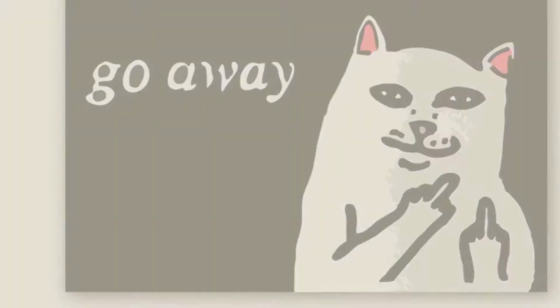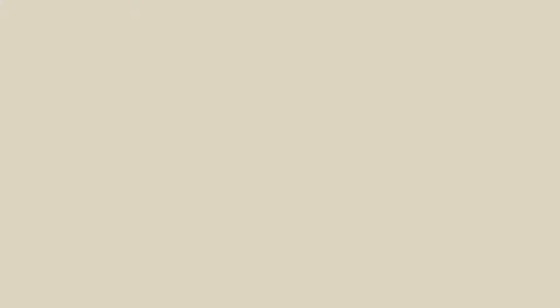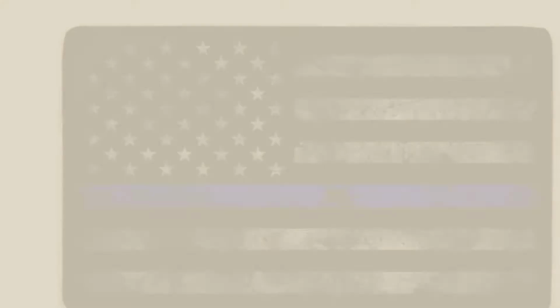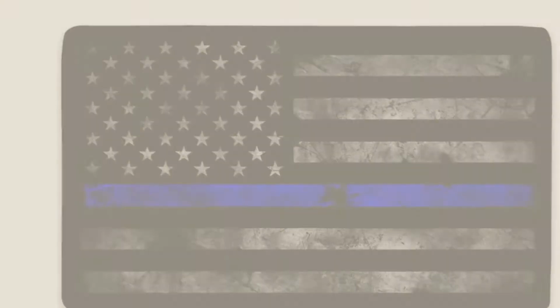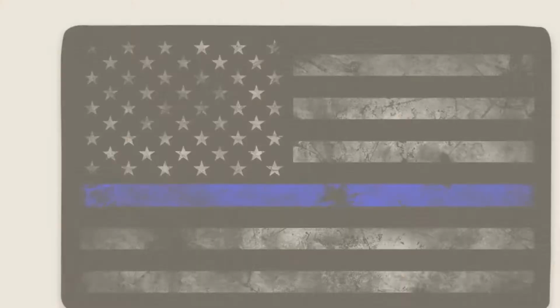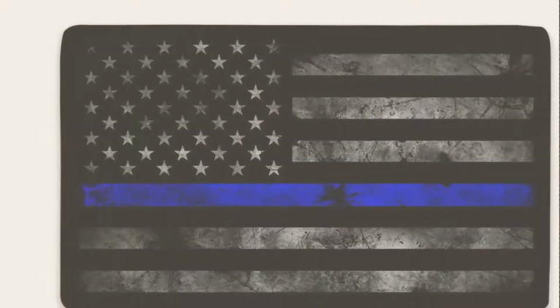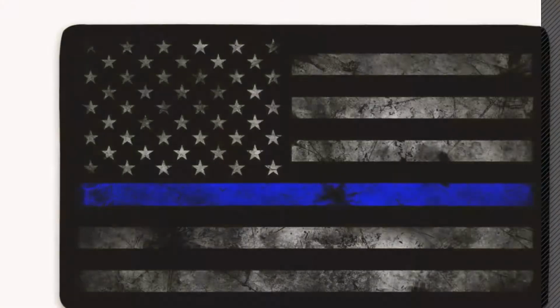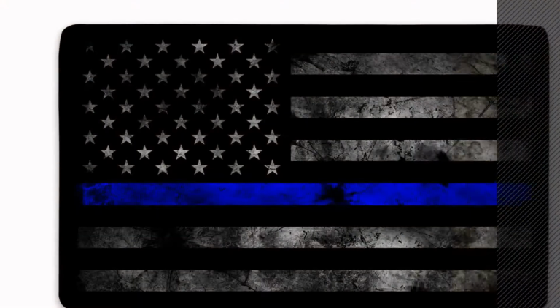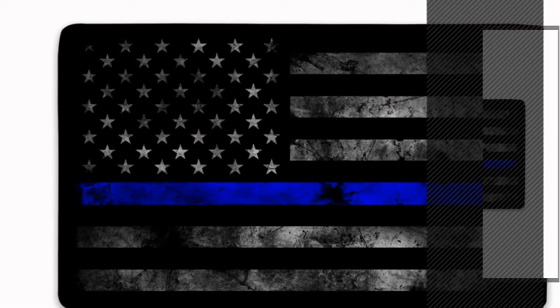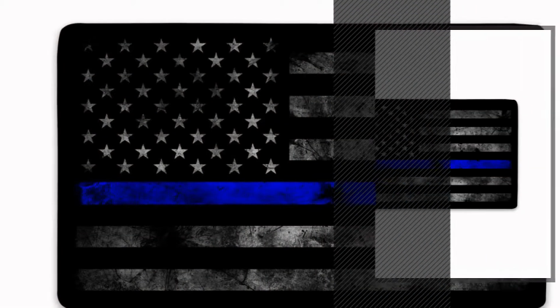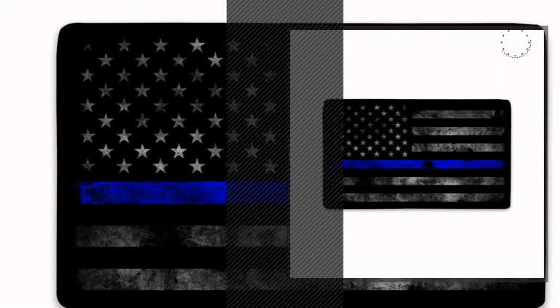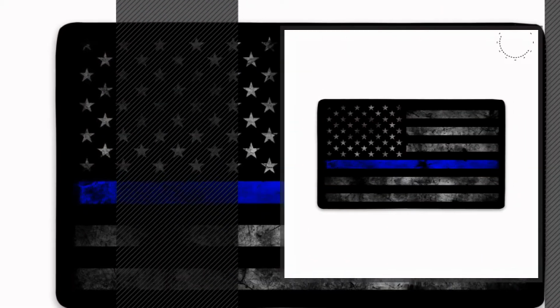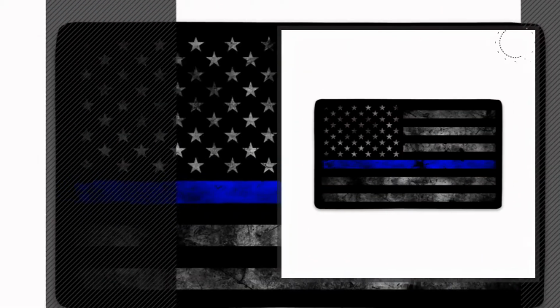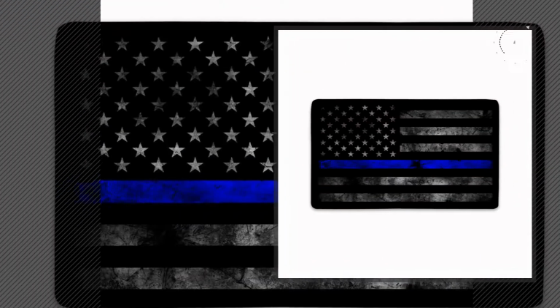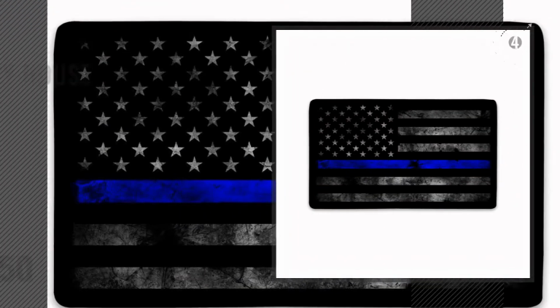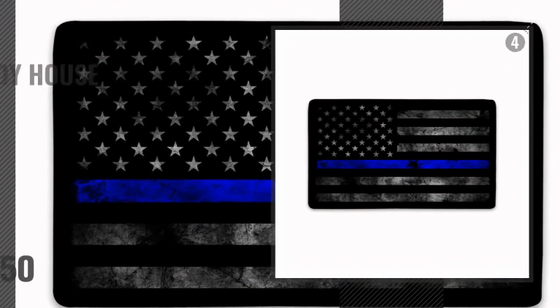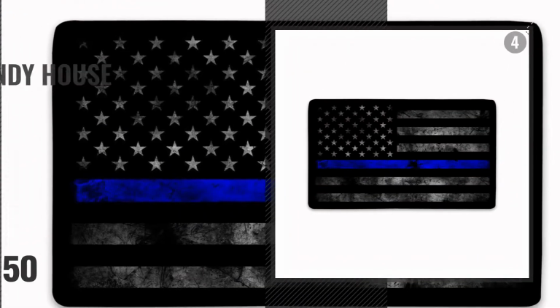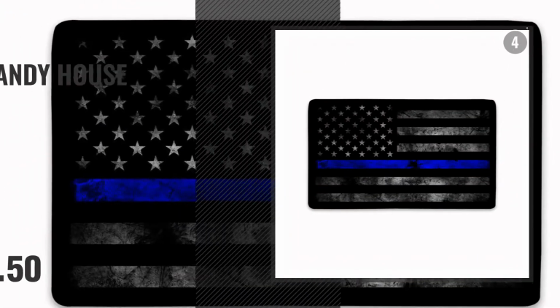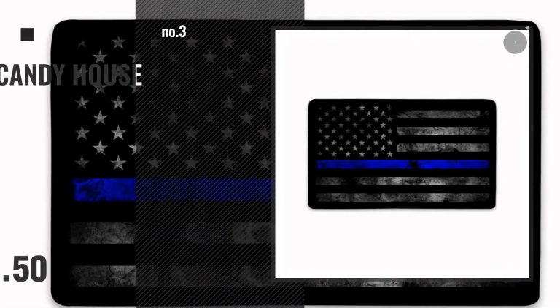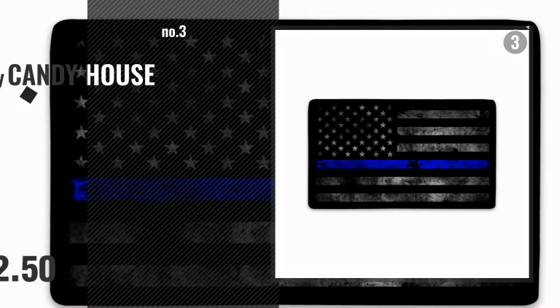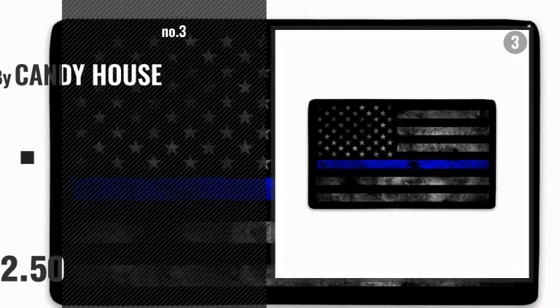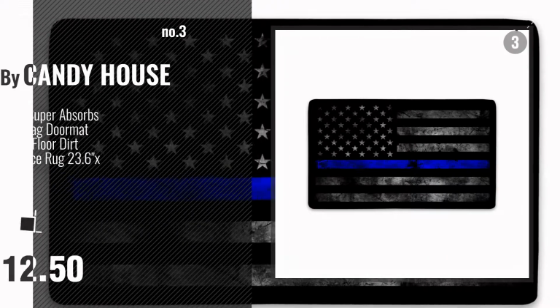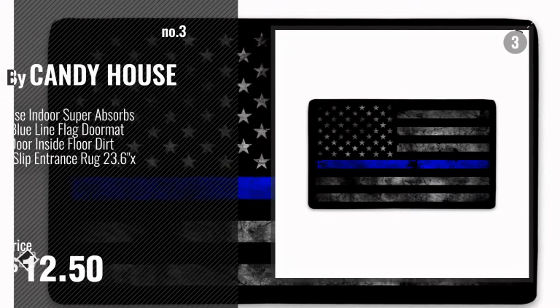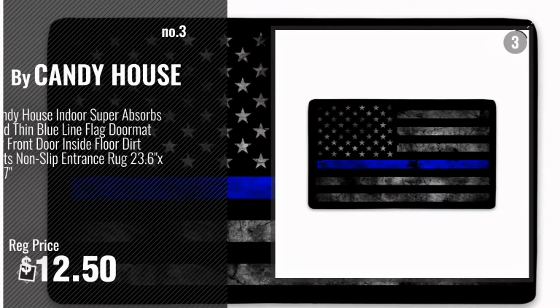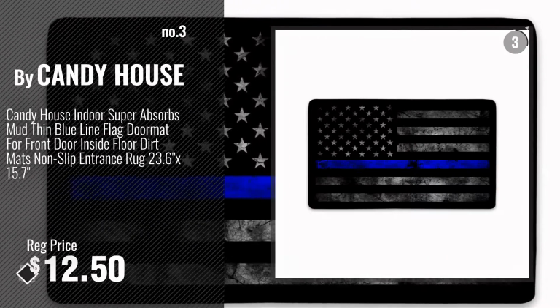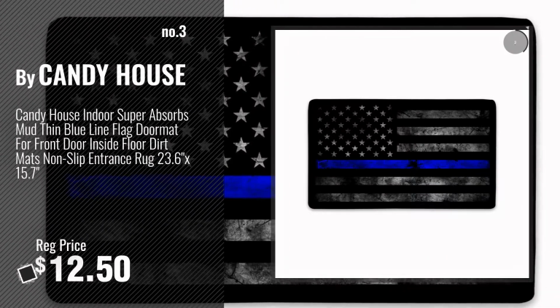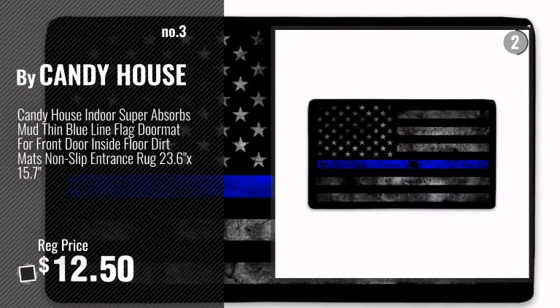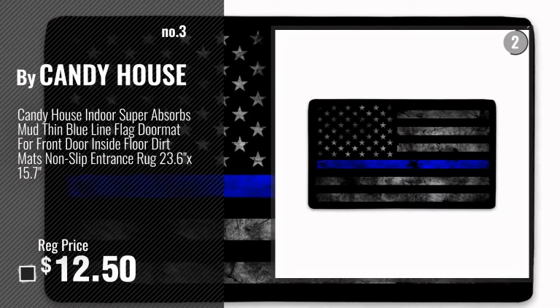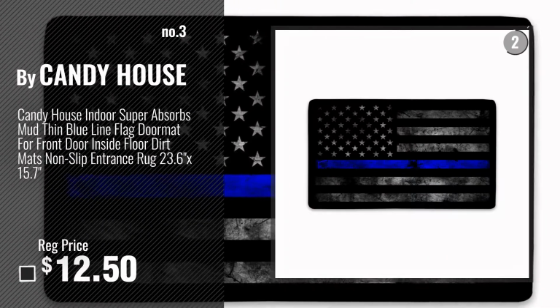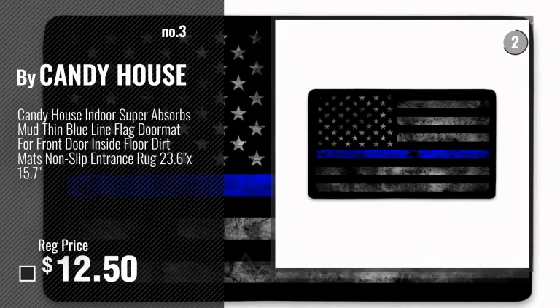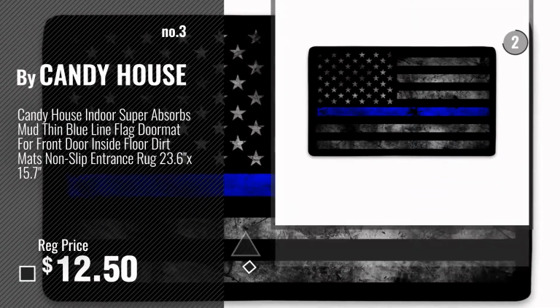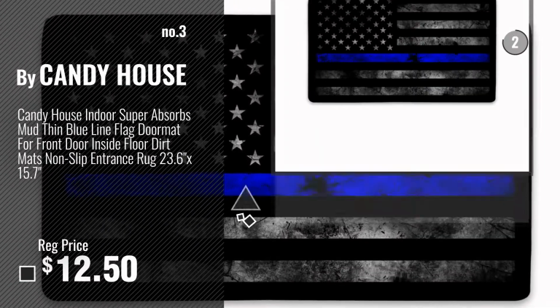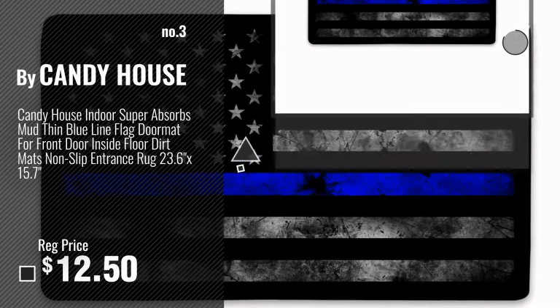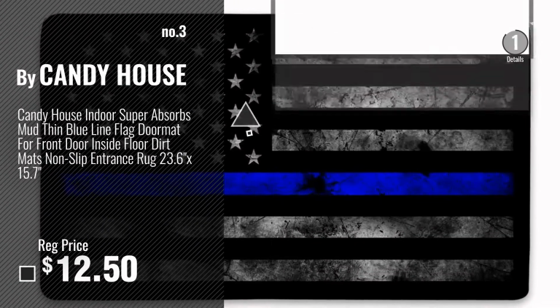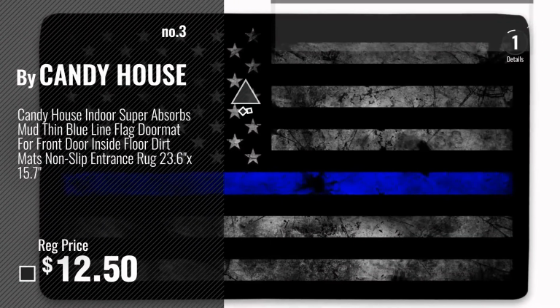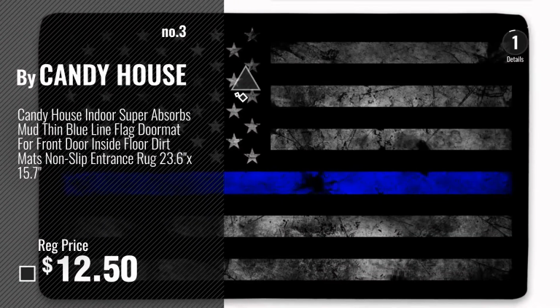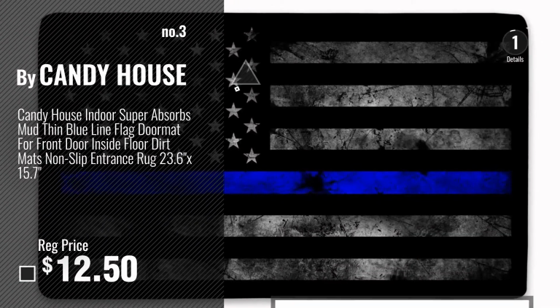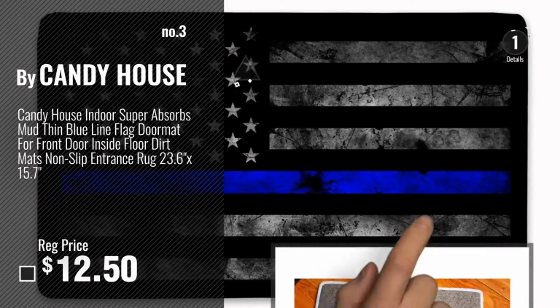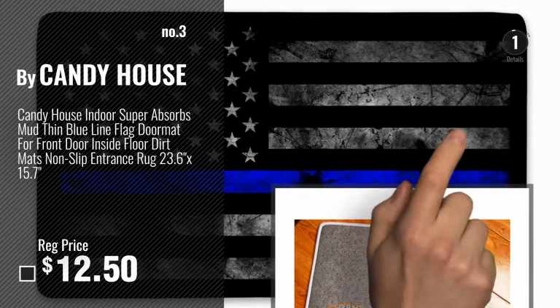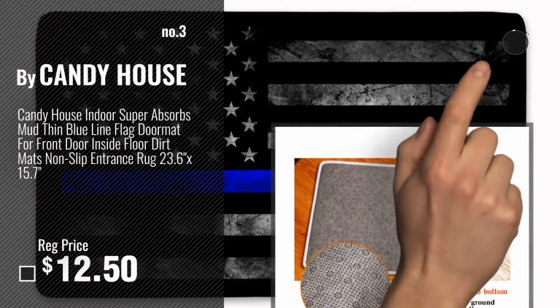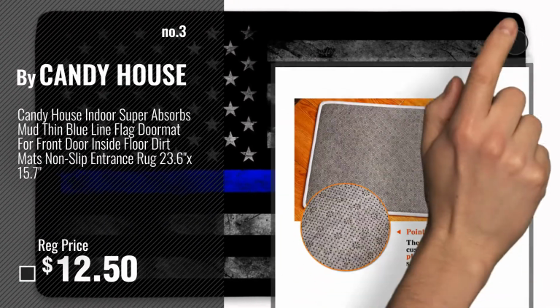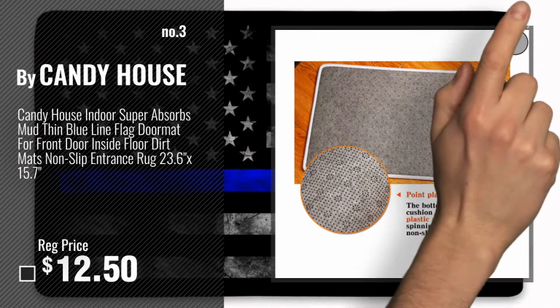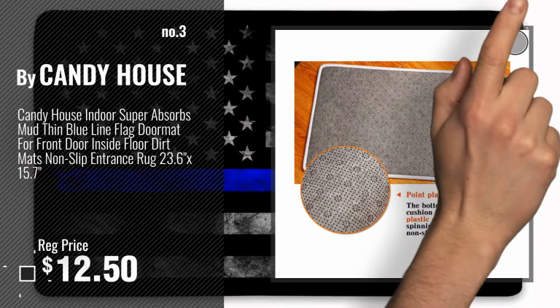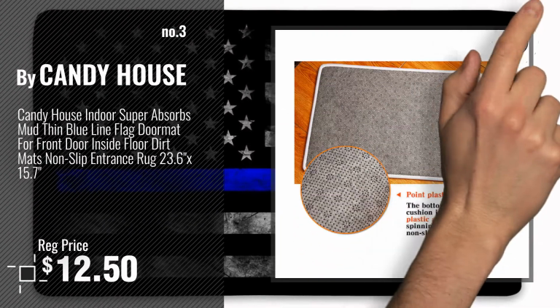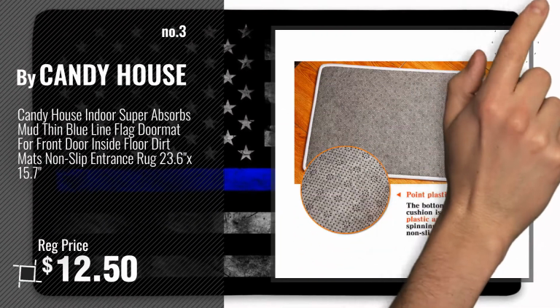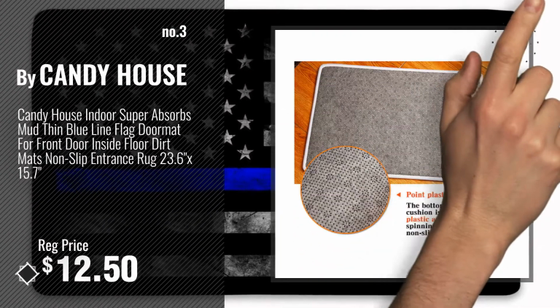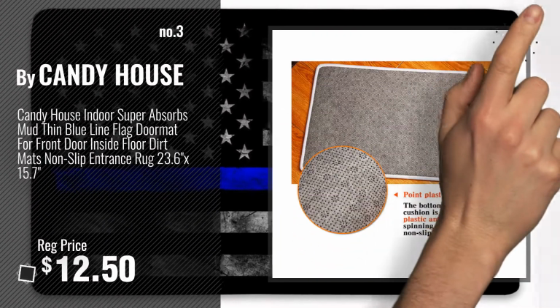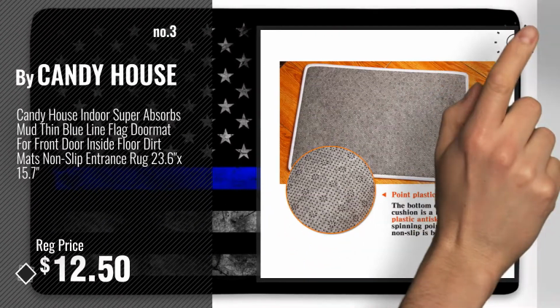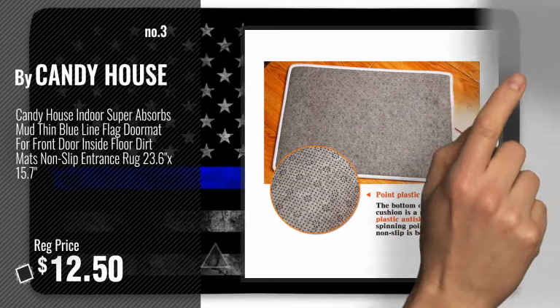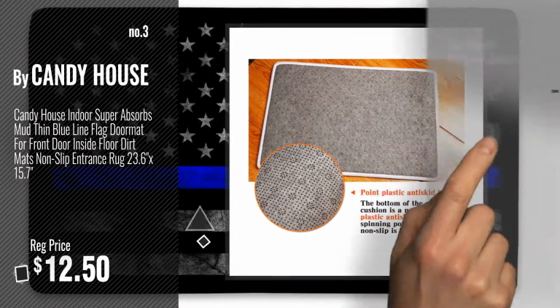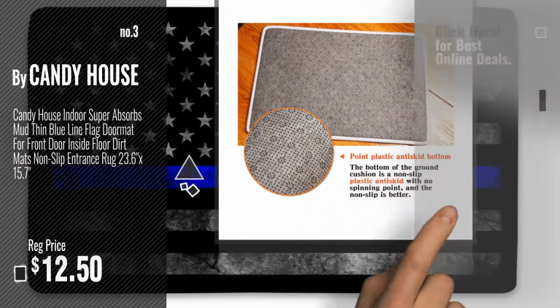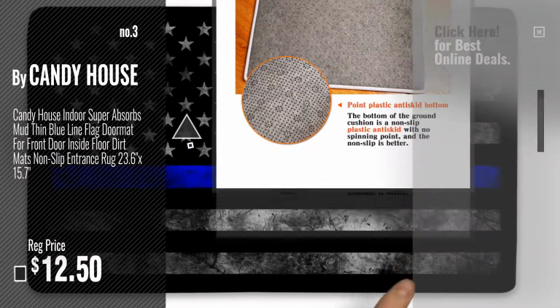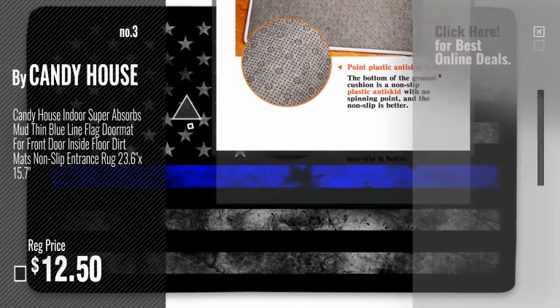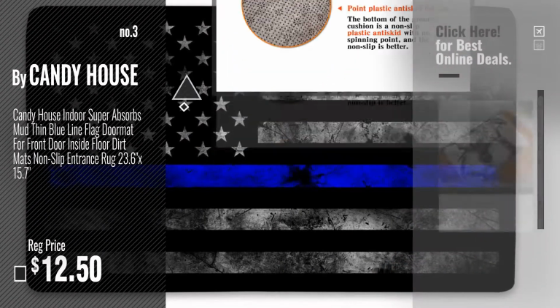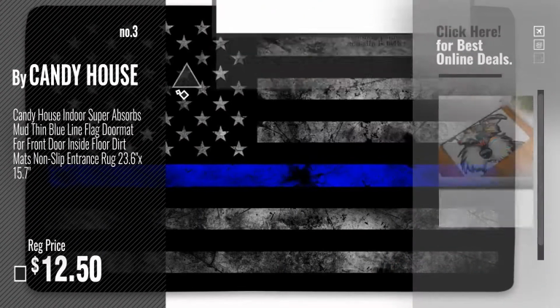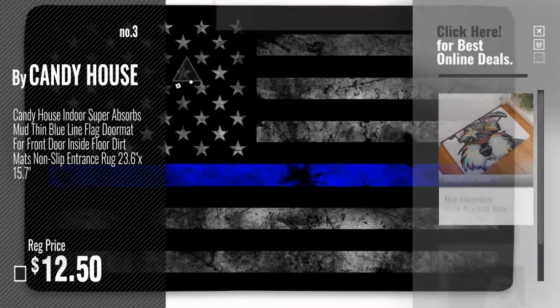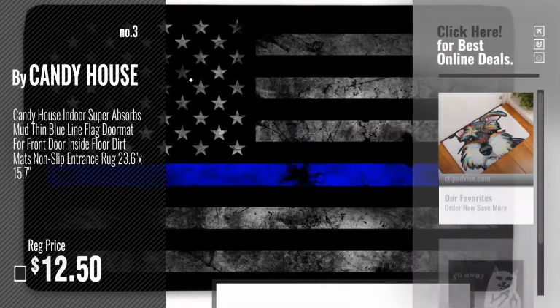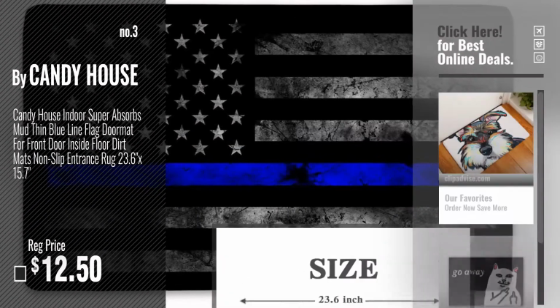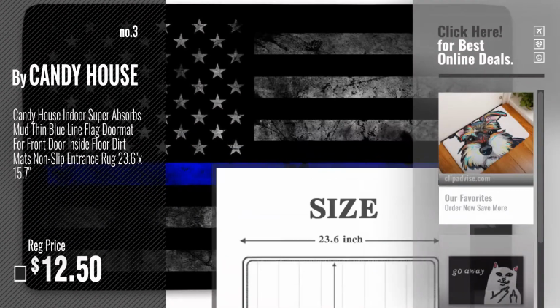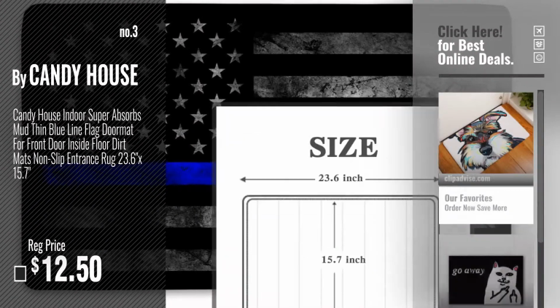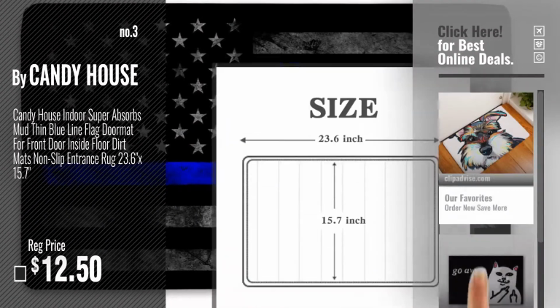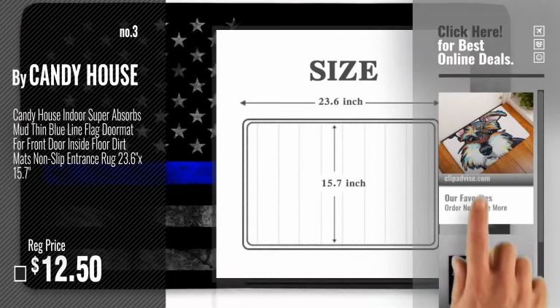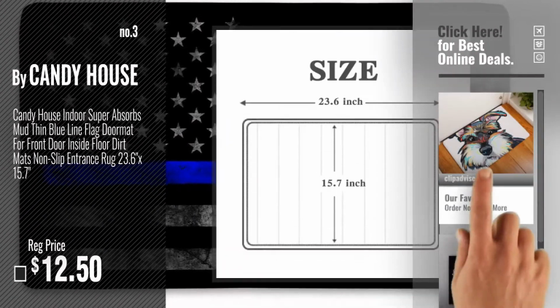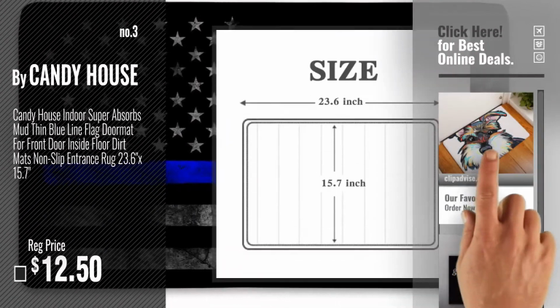Number 3, by Candy House. For more info about these great doormats, just click this circle.